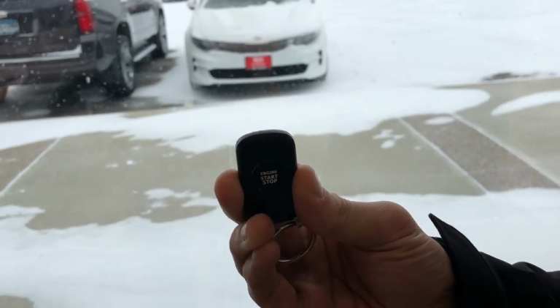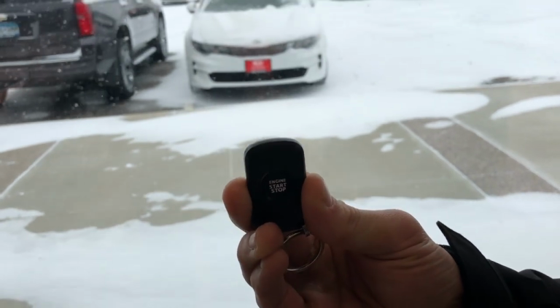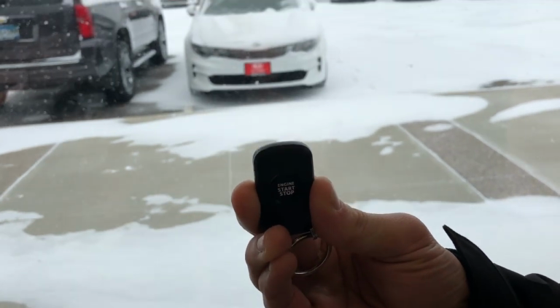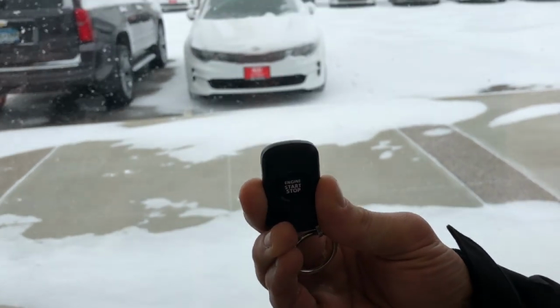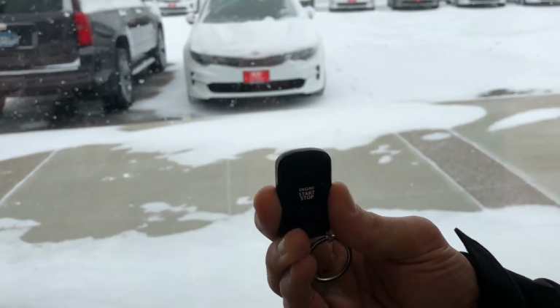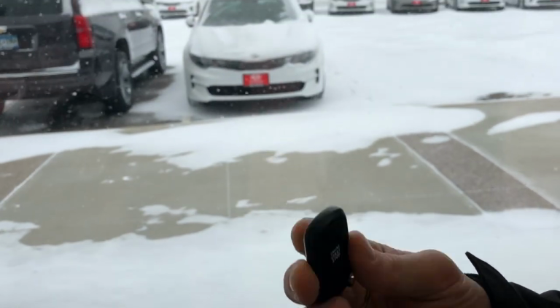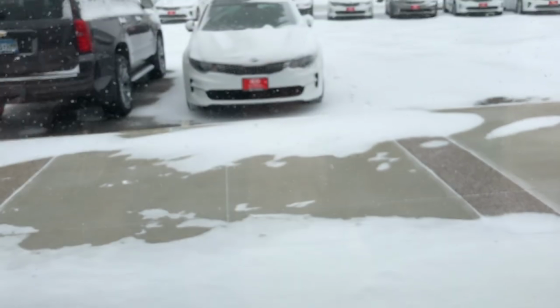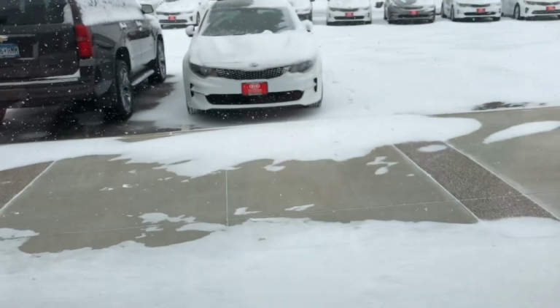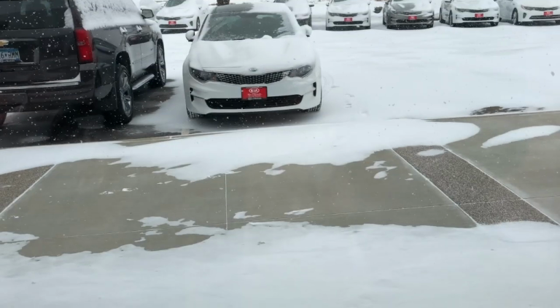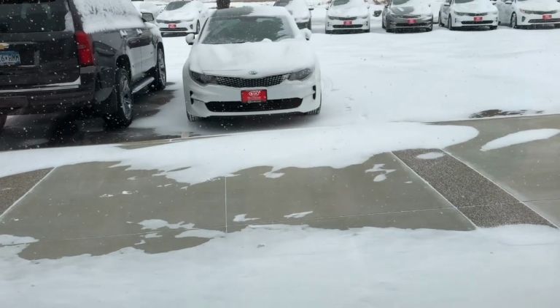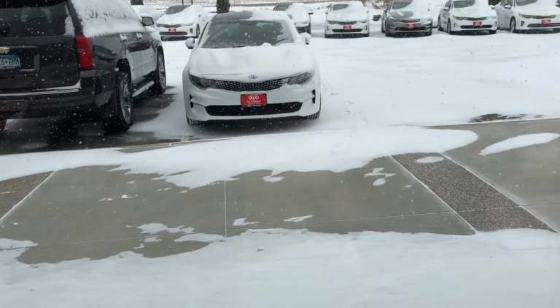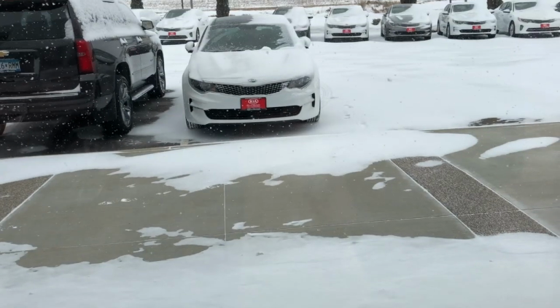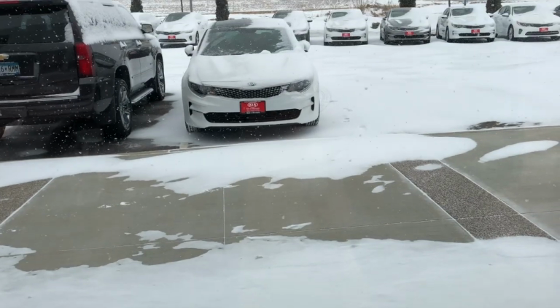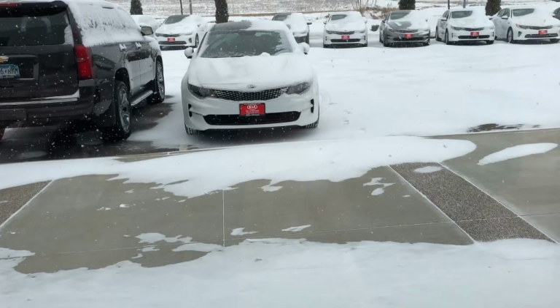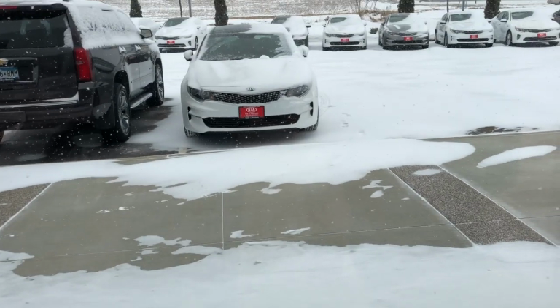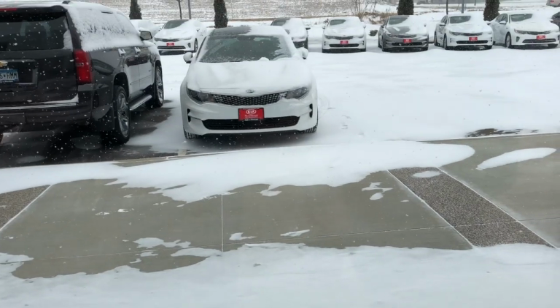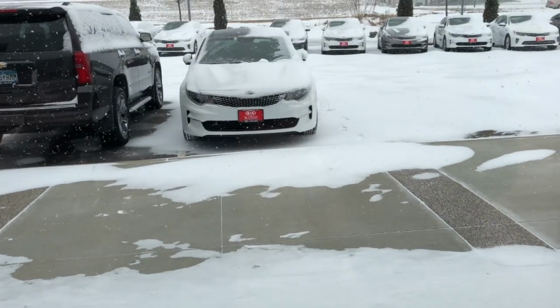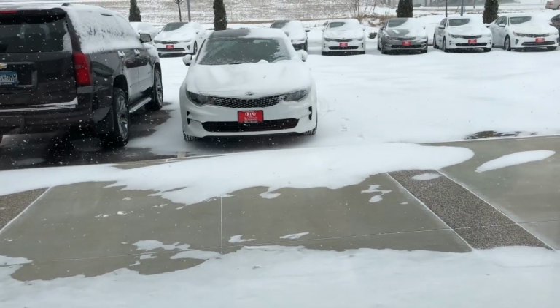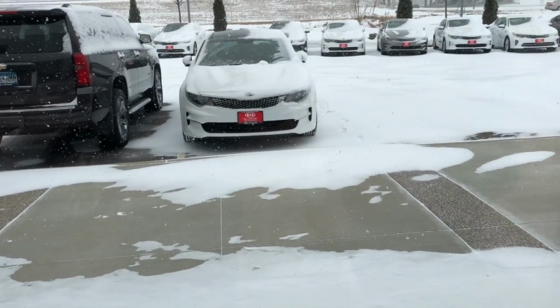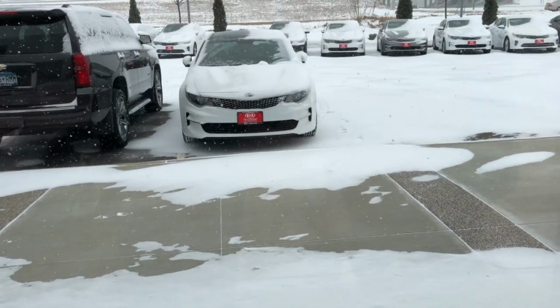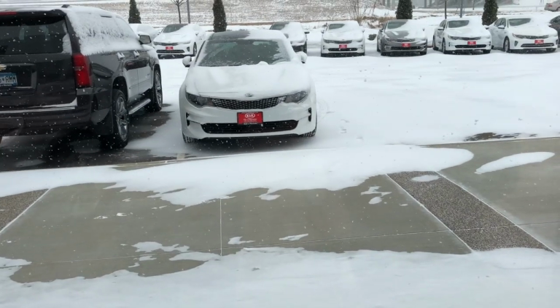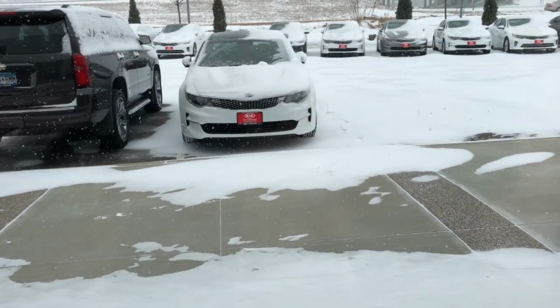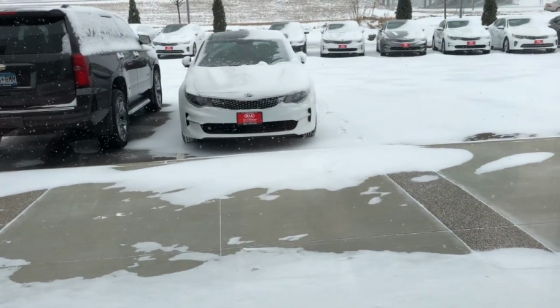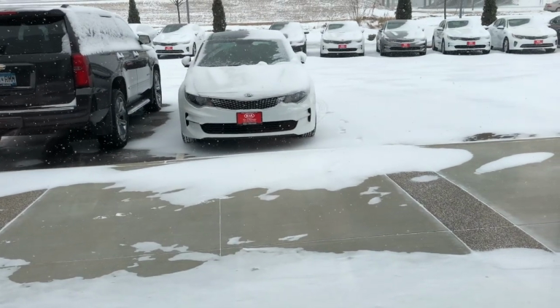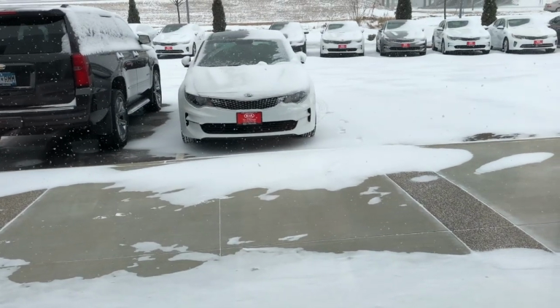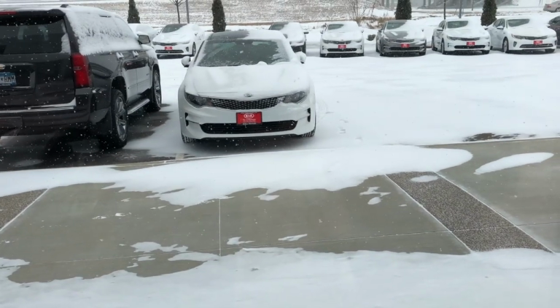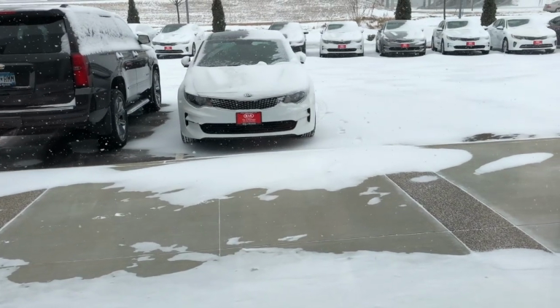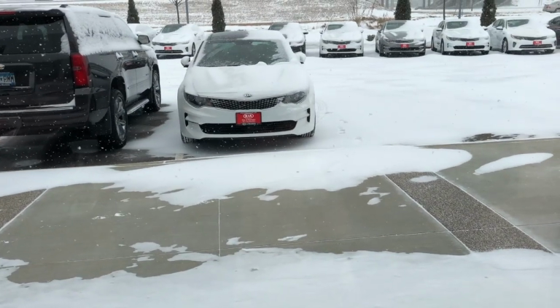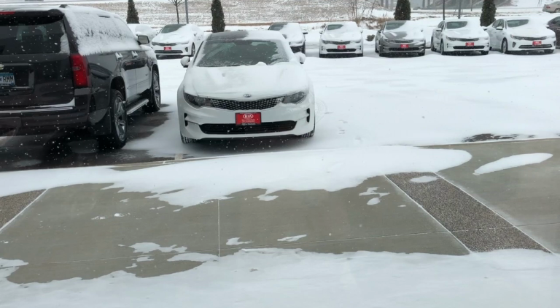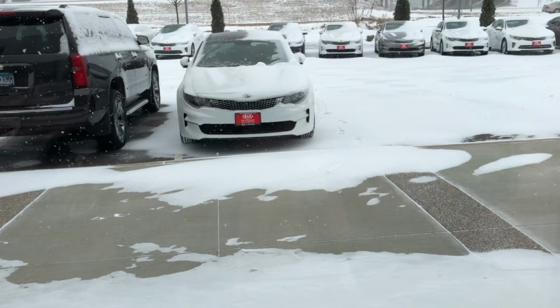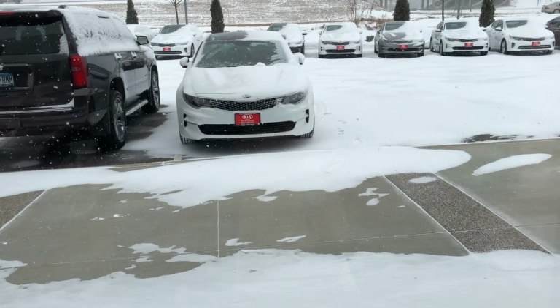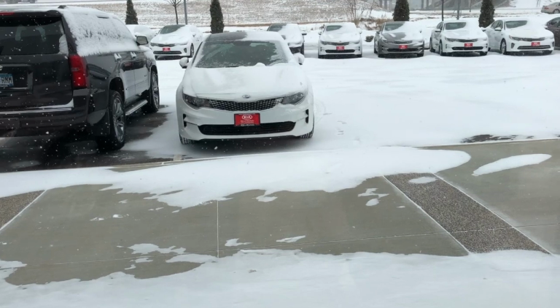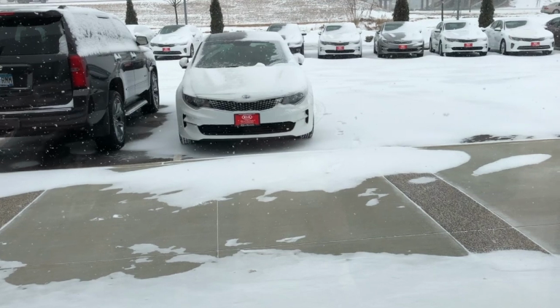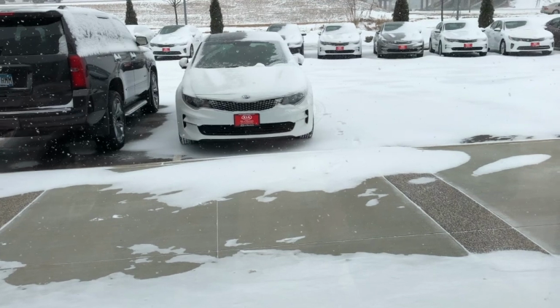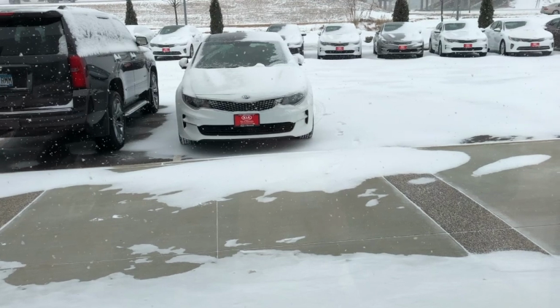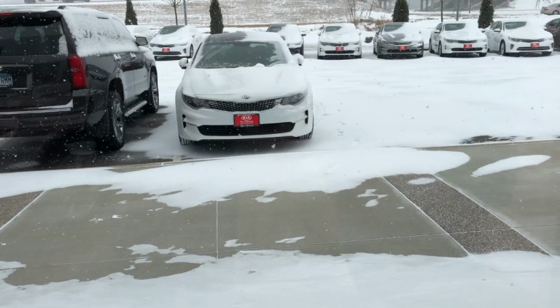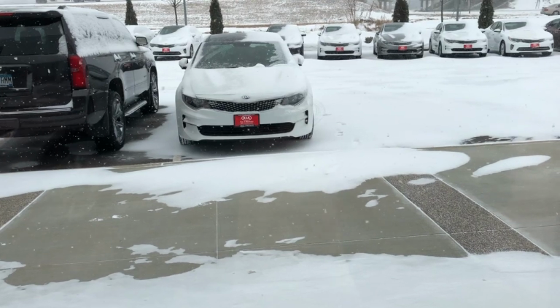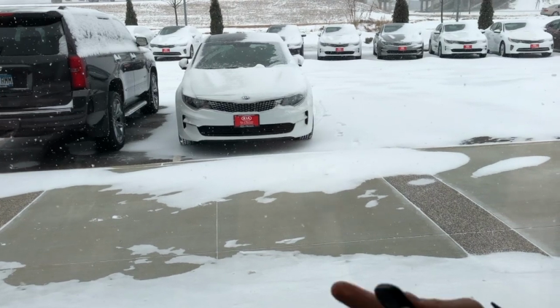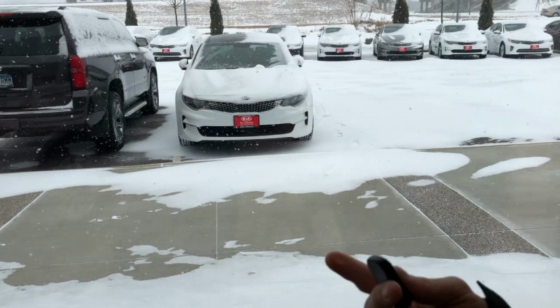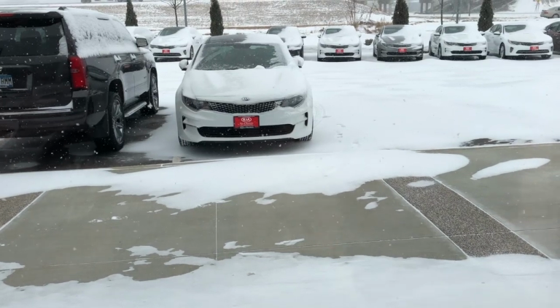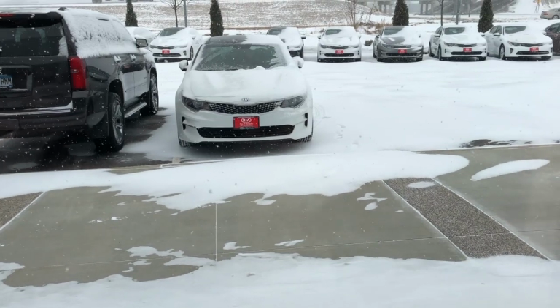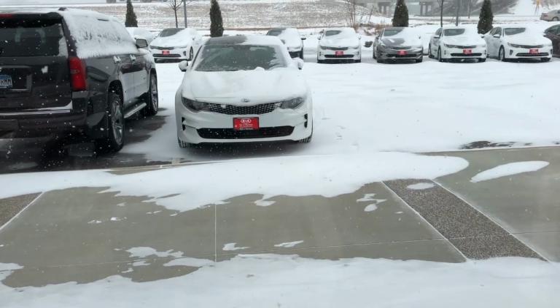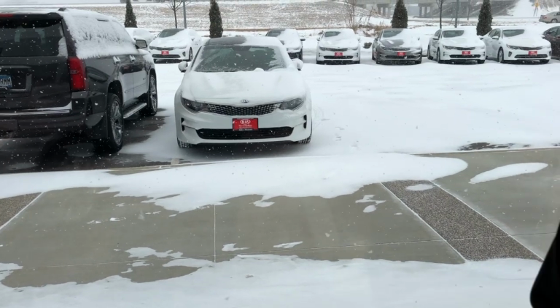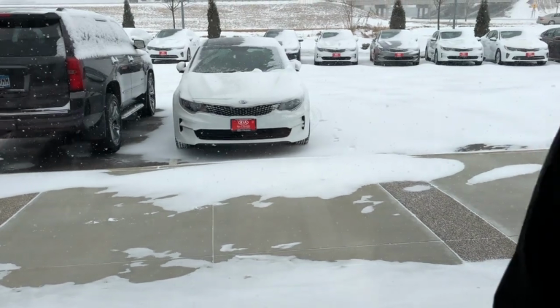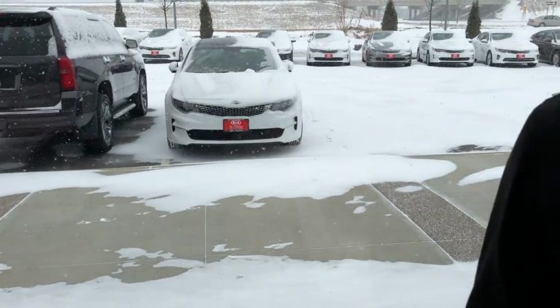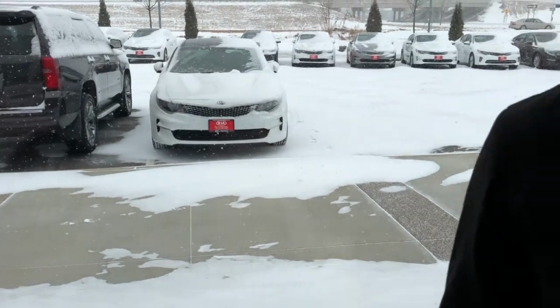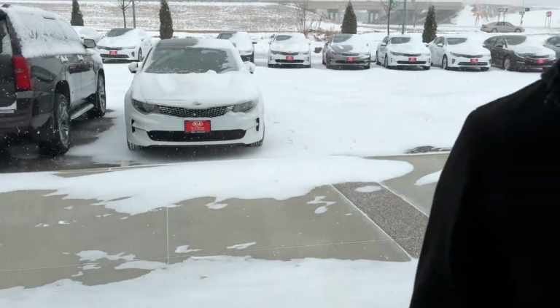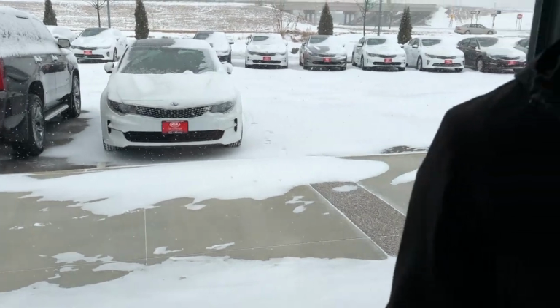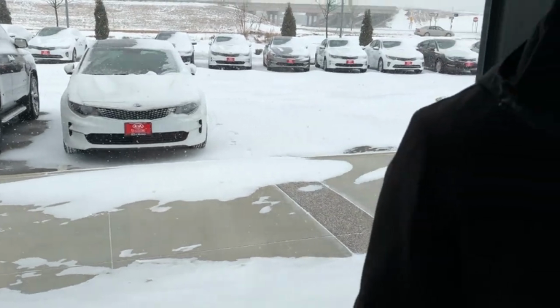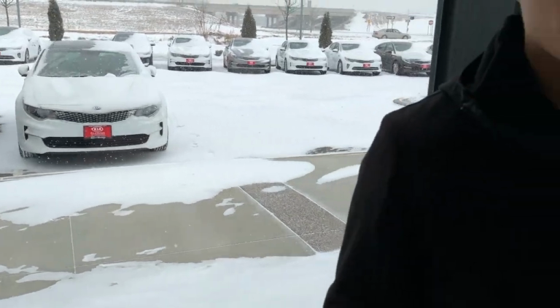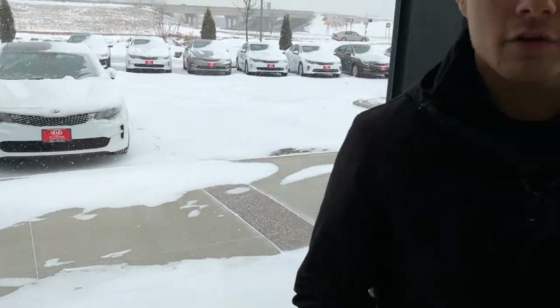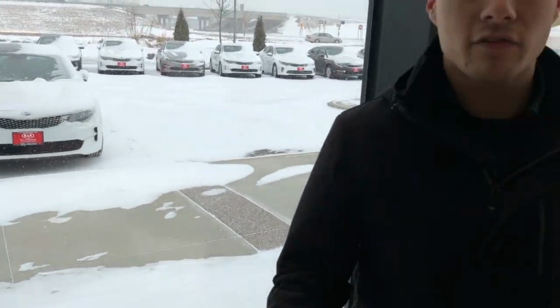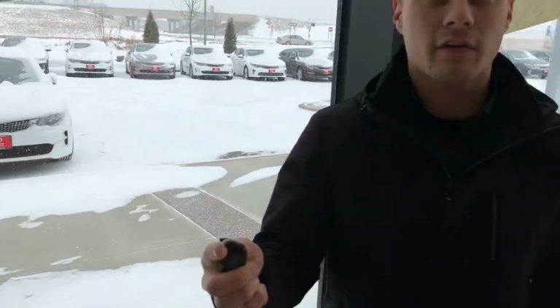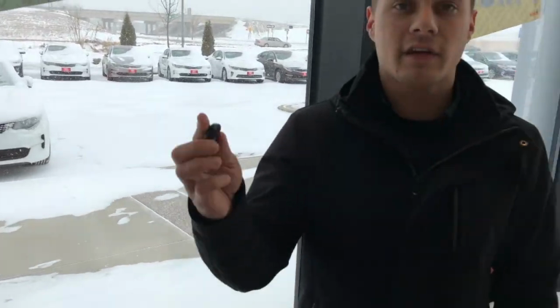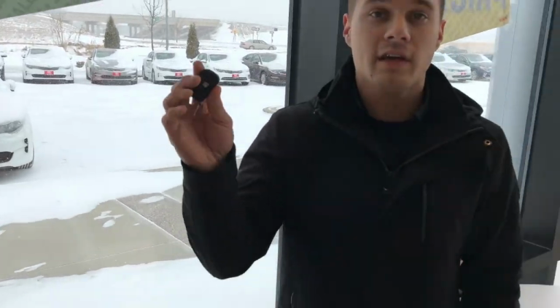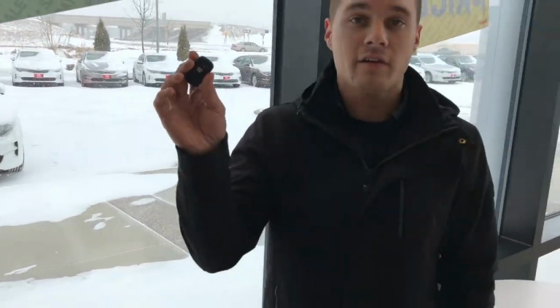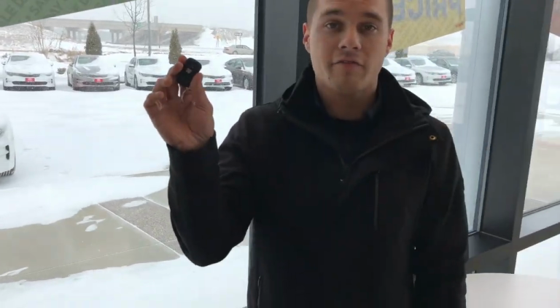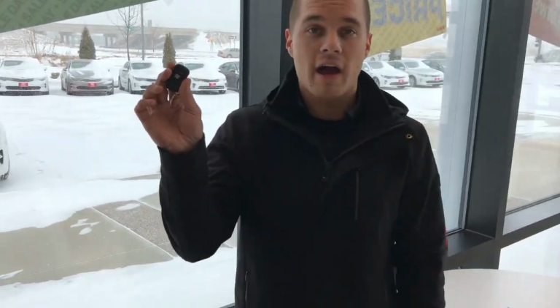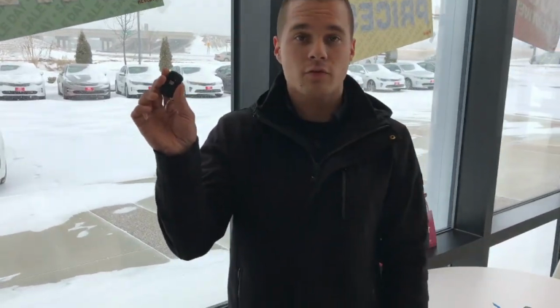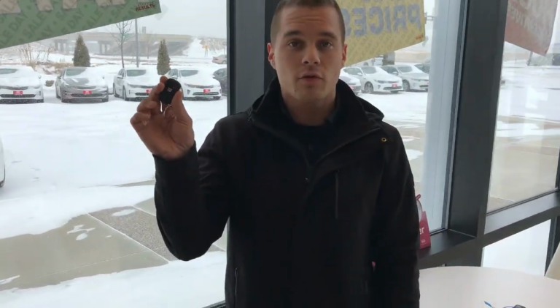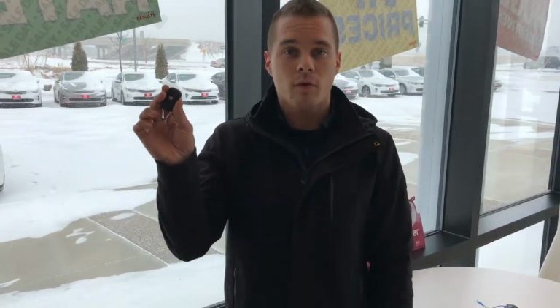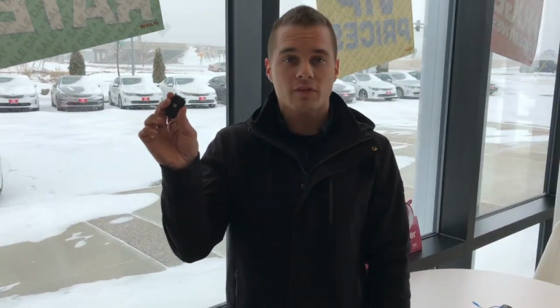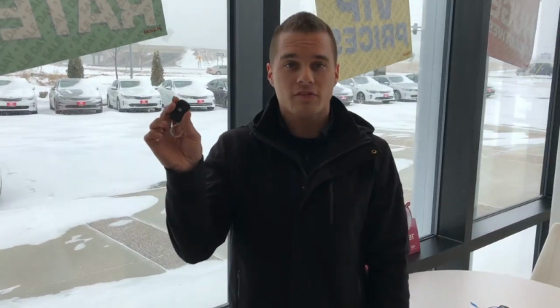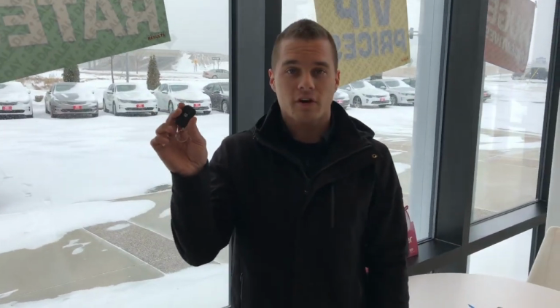Then your car will start right up, and there you have it. That's how you start your car using the Kia factory remote start.